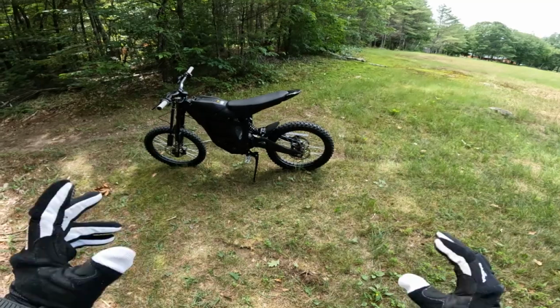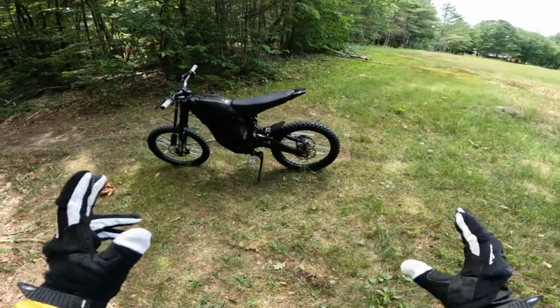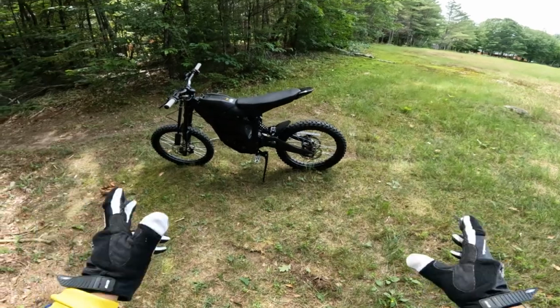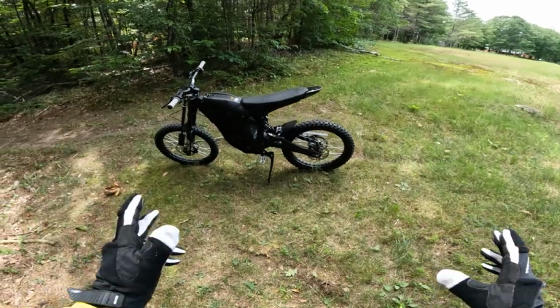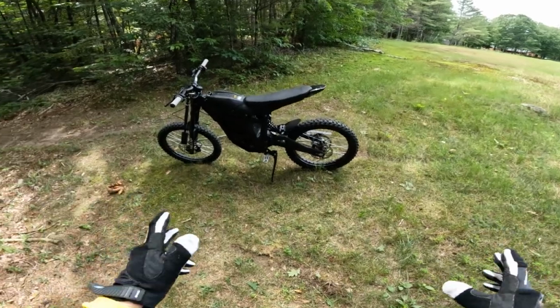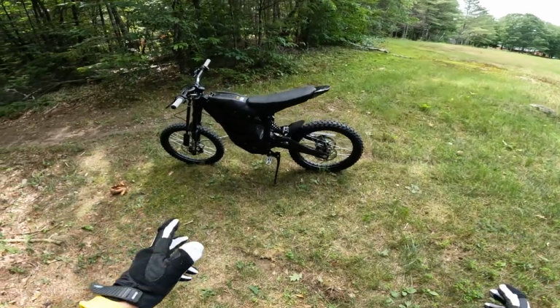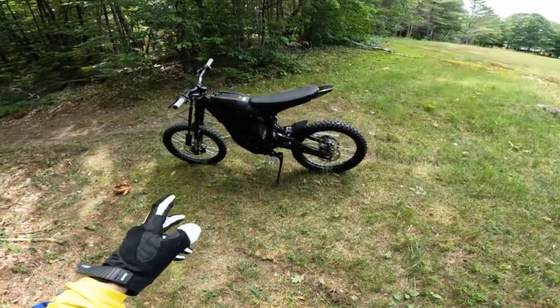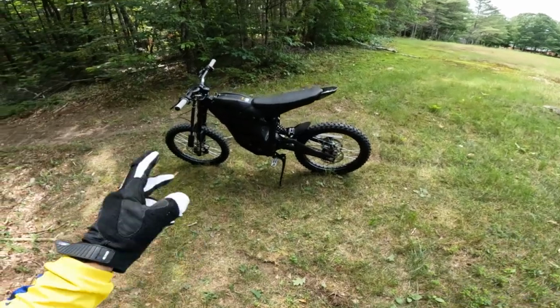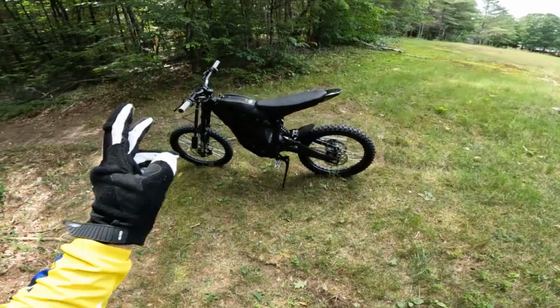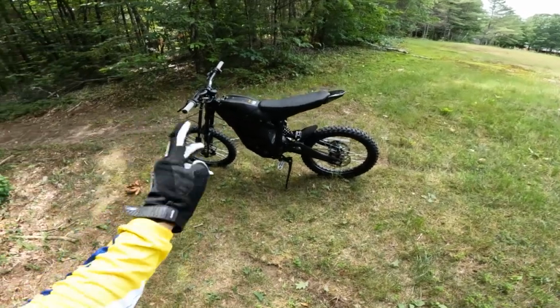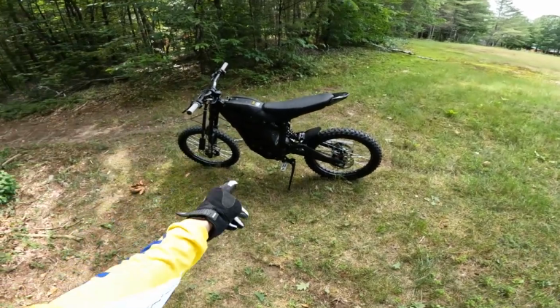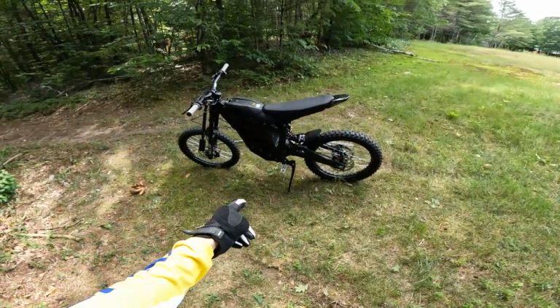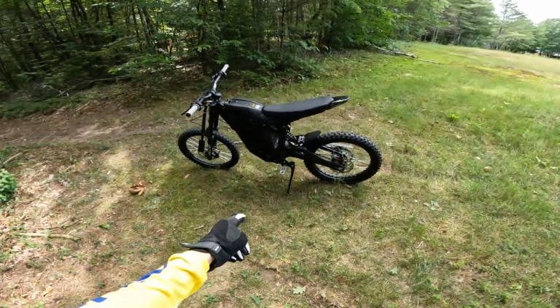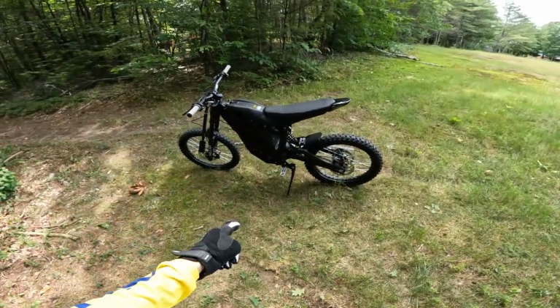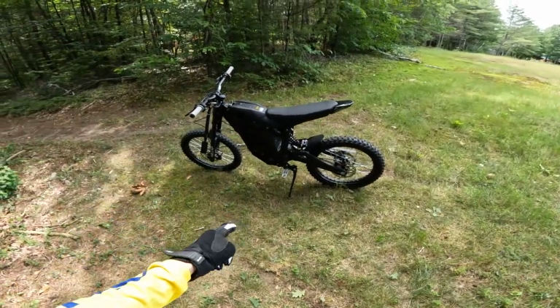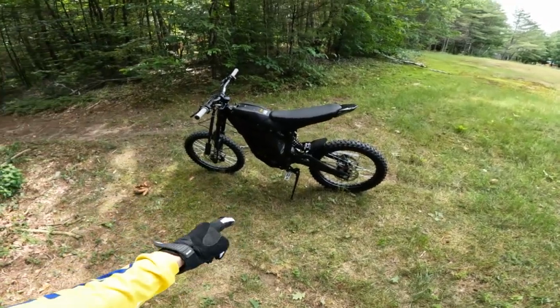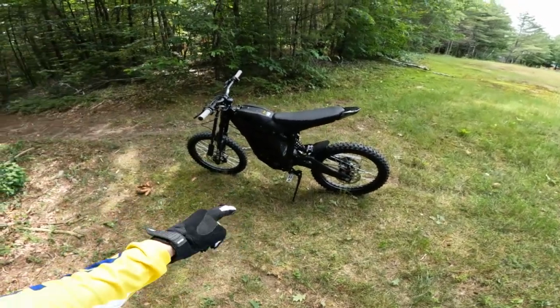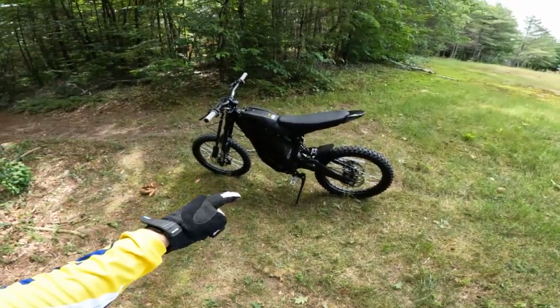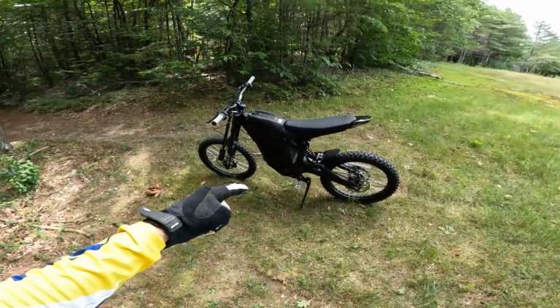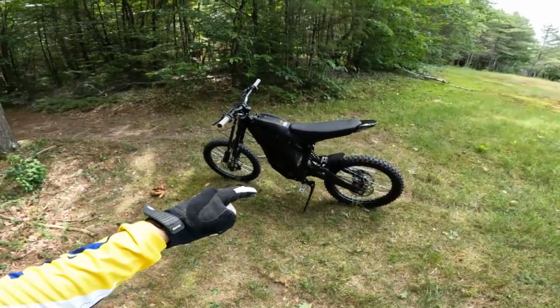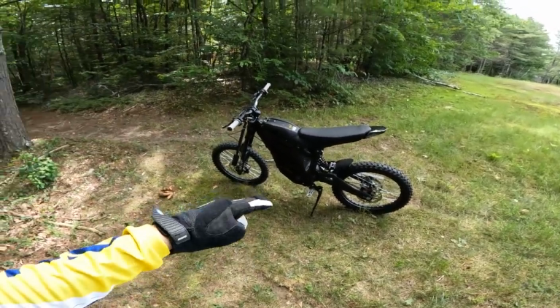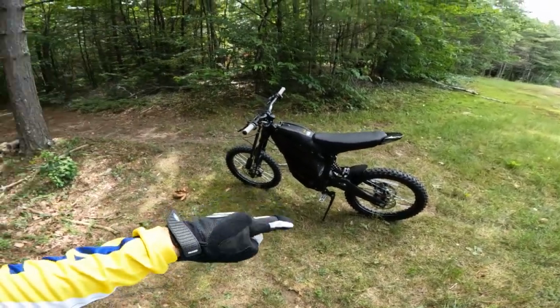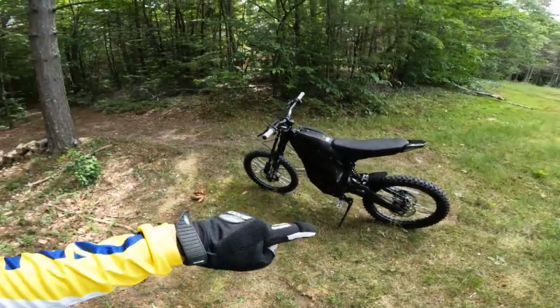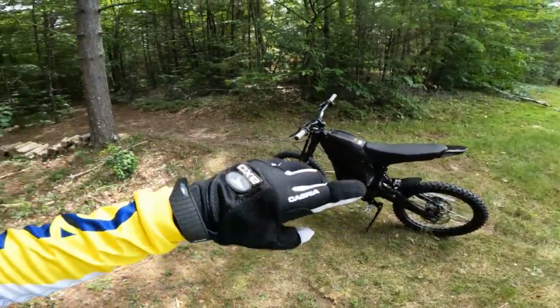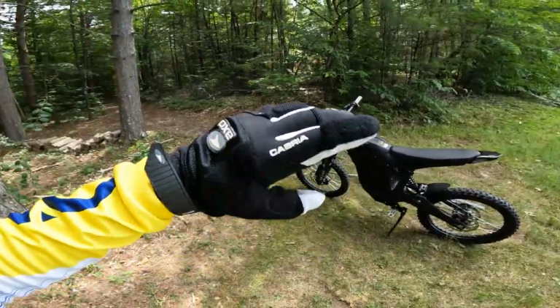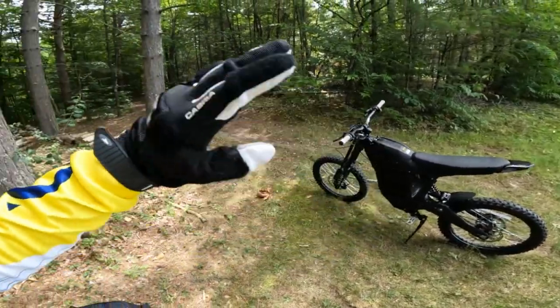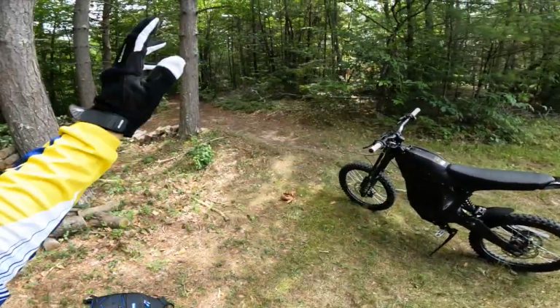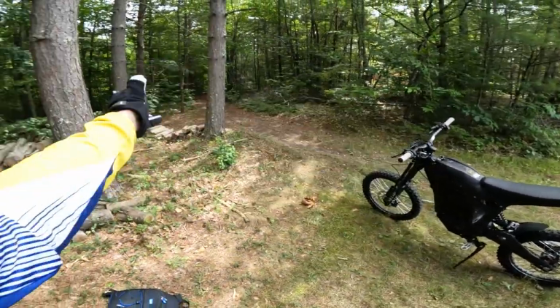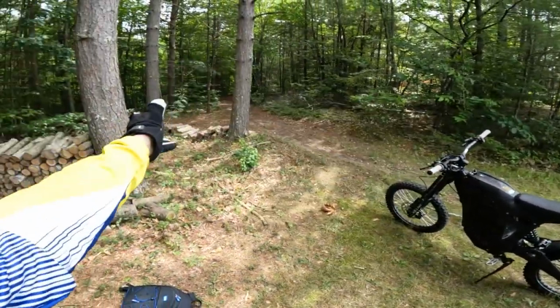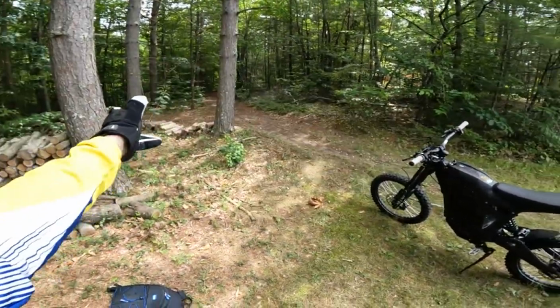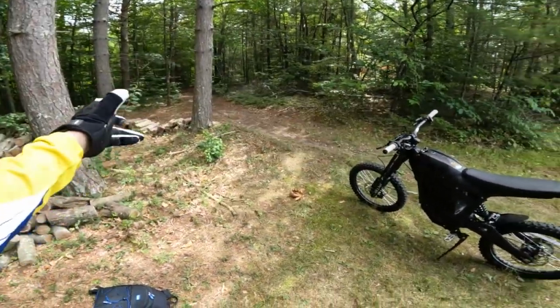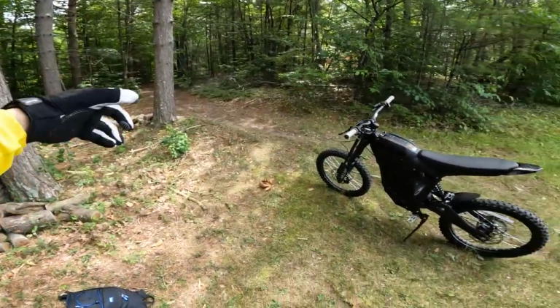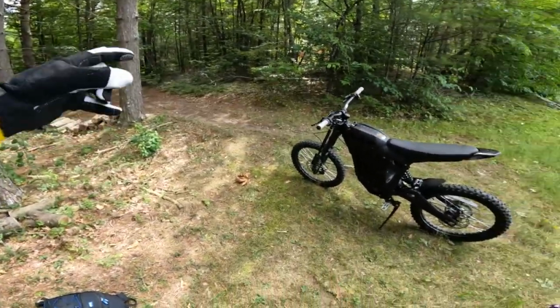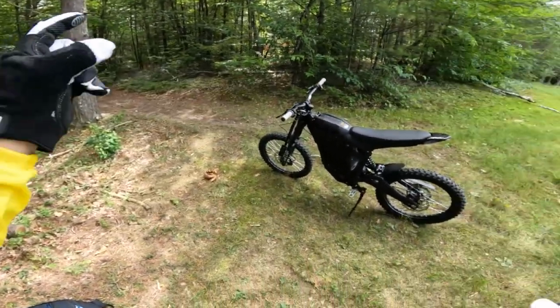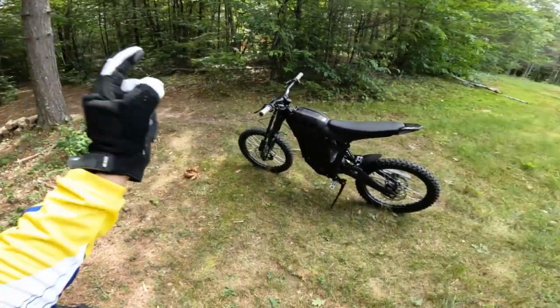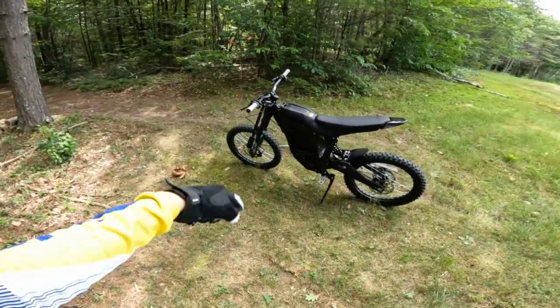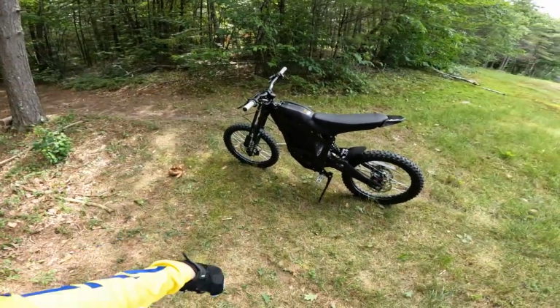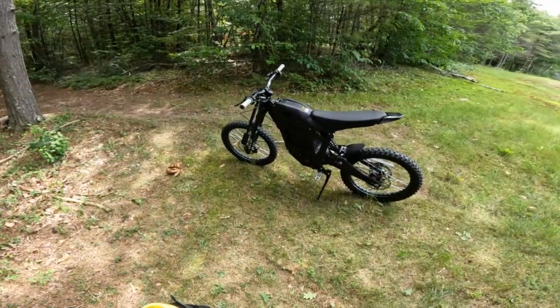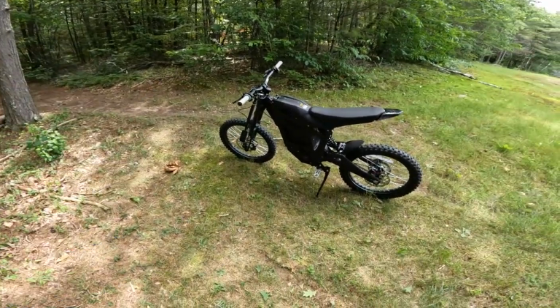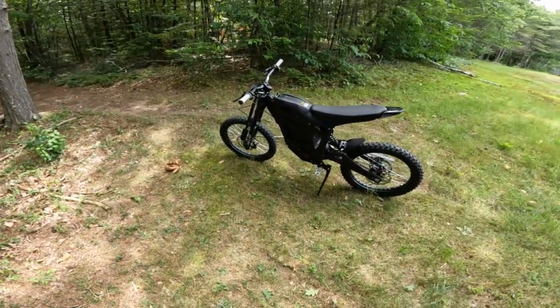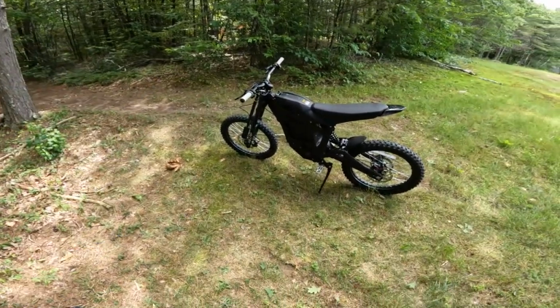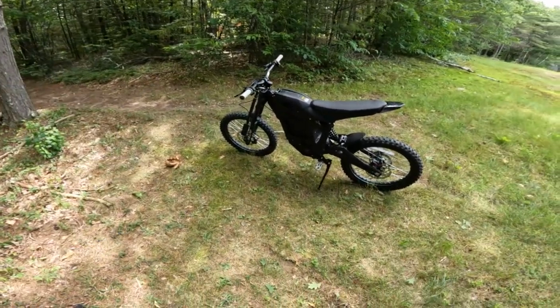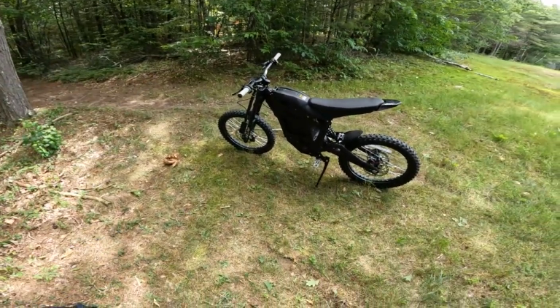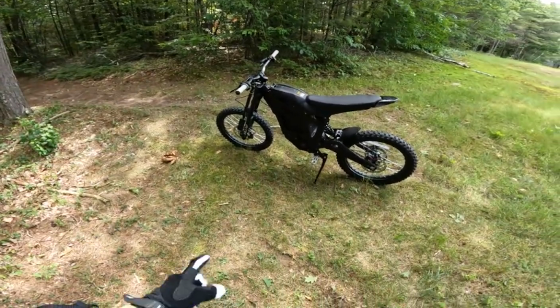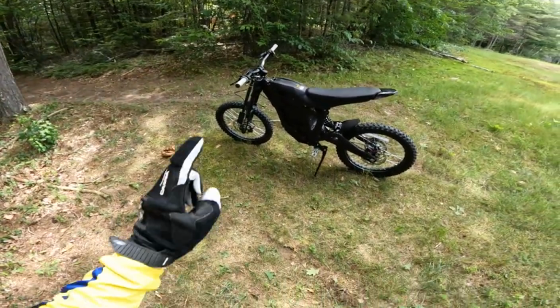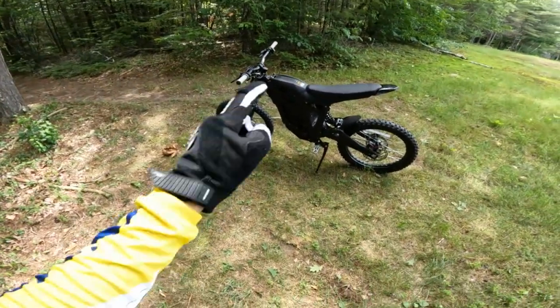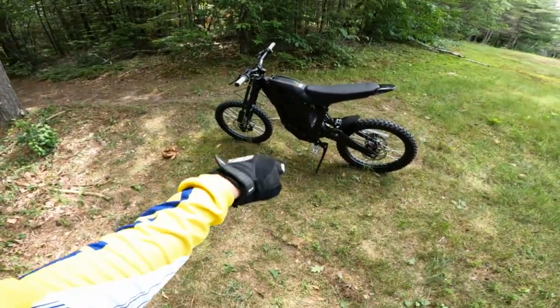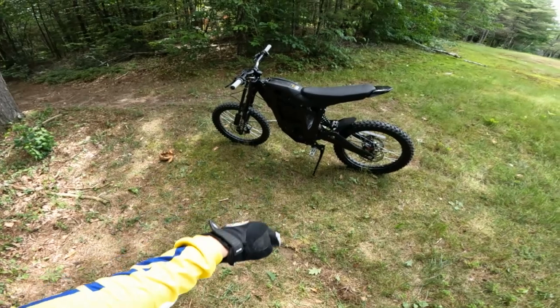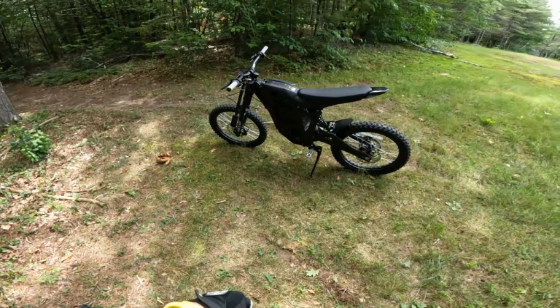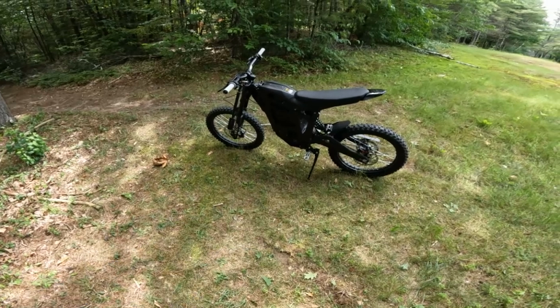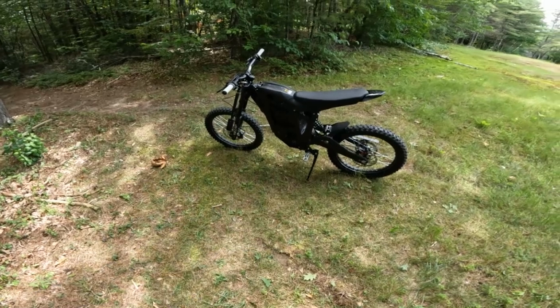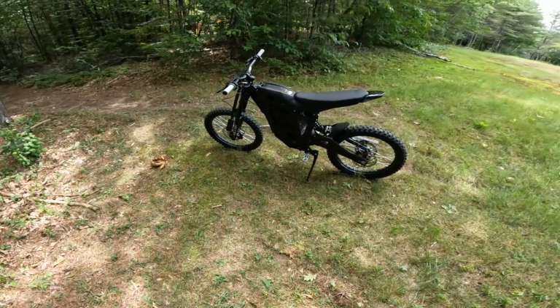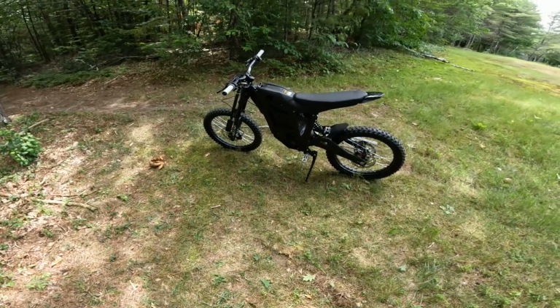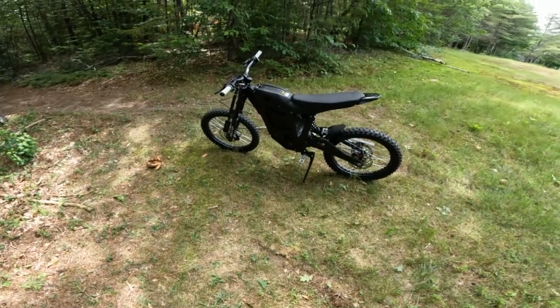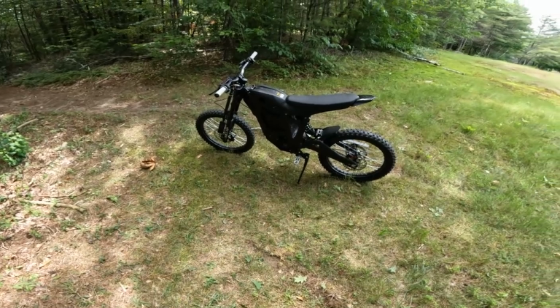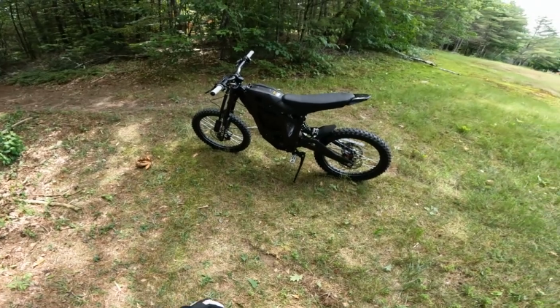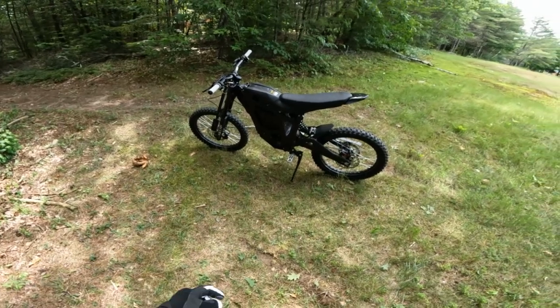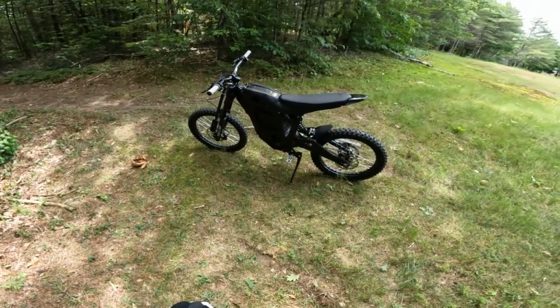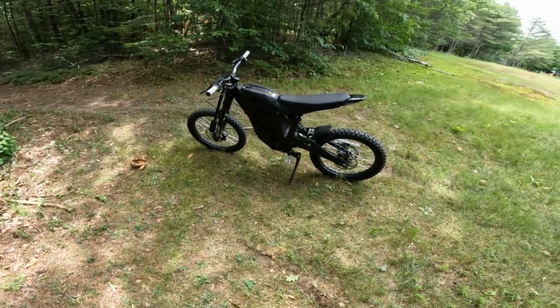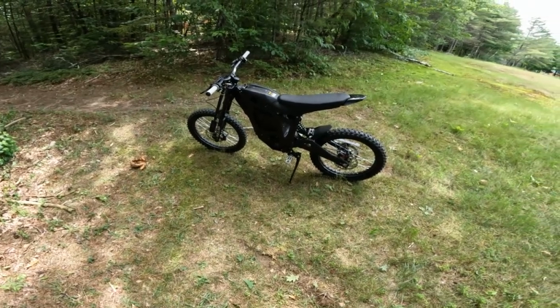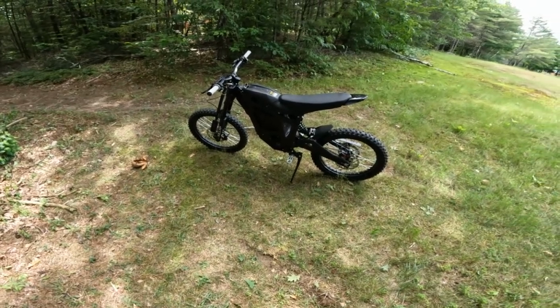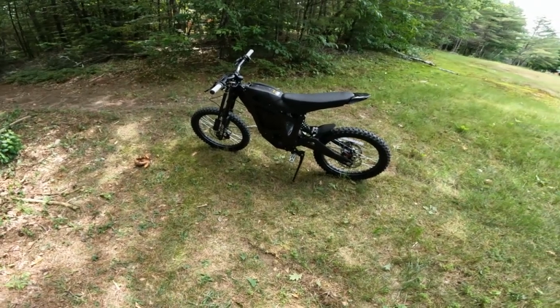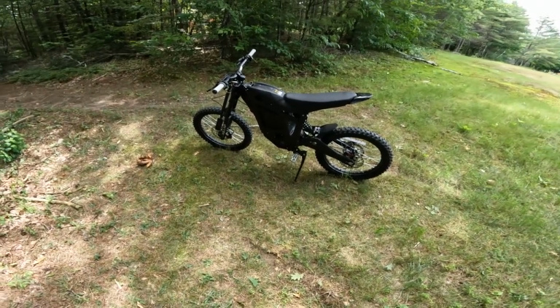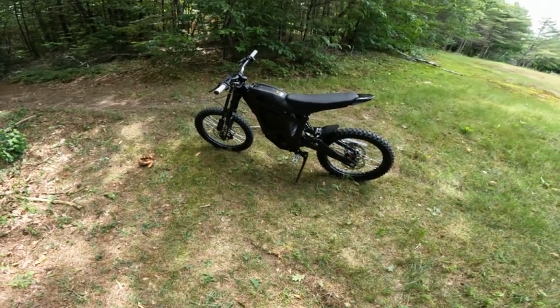How long can you ride the Talaria Sting in the real world before it dies? We're going to find out next on Now Let's Review.